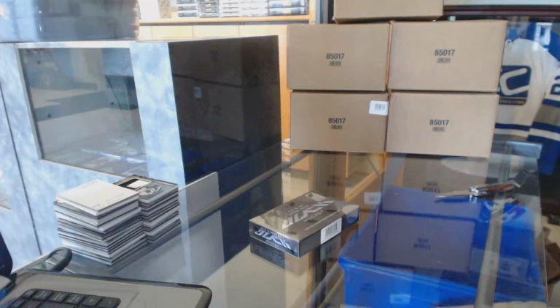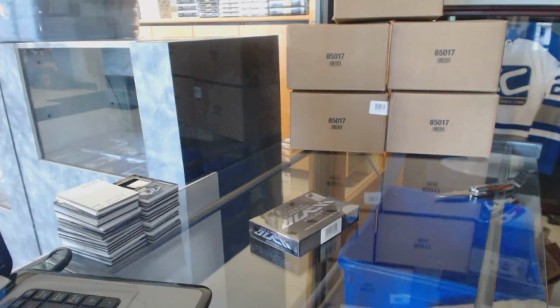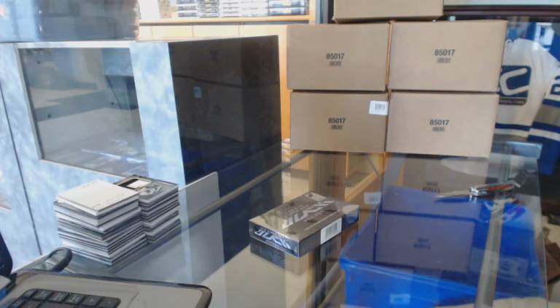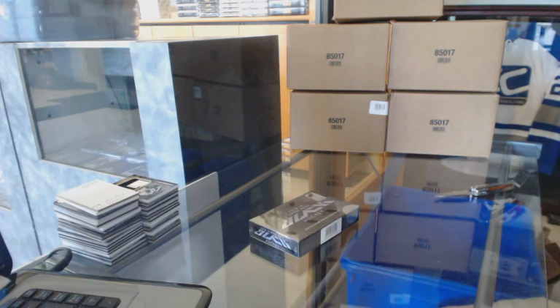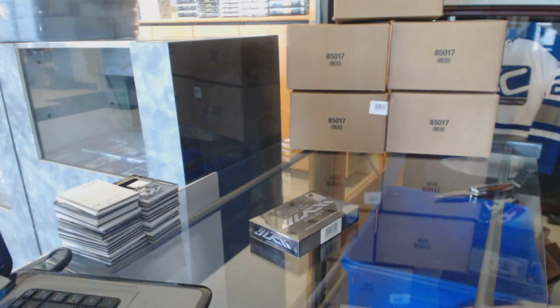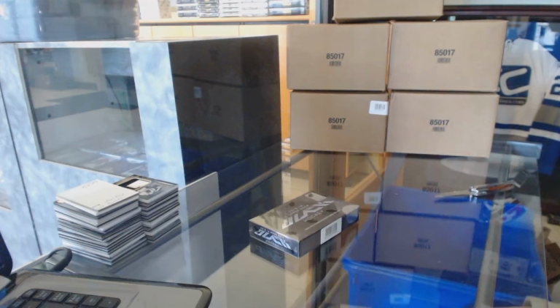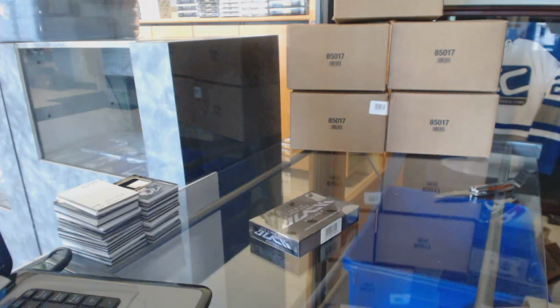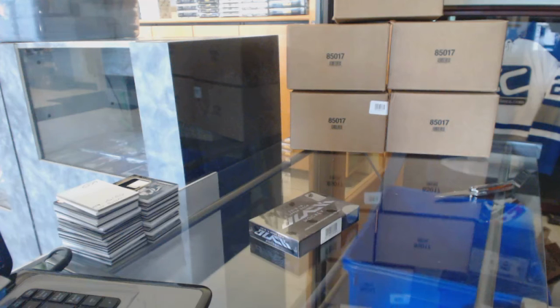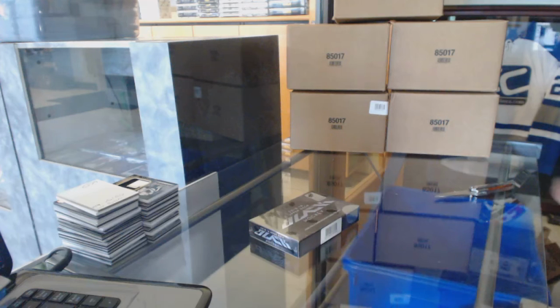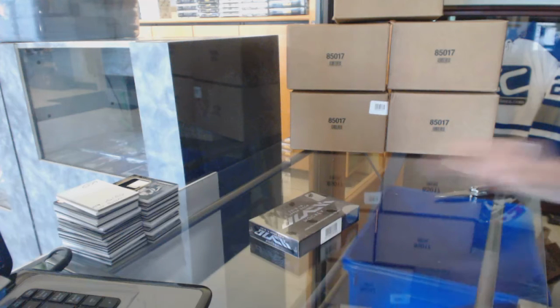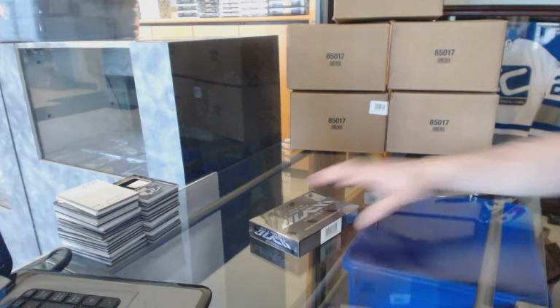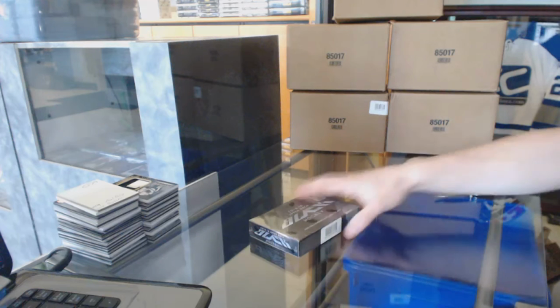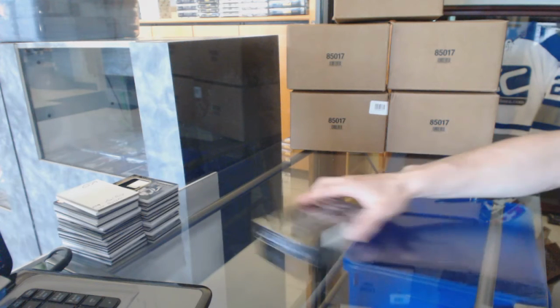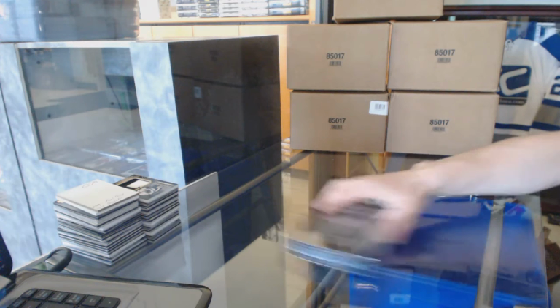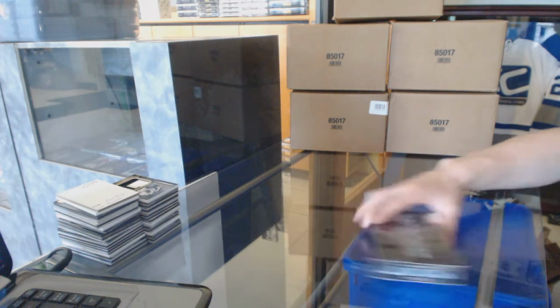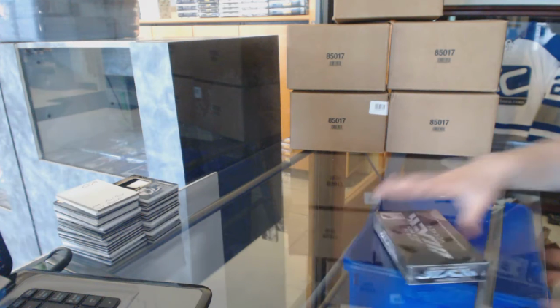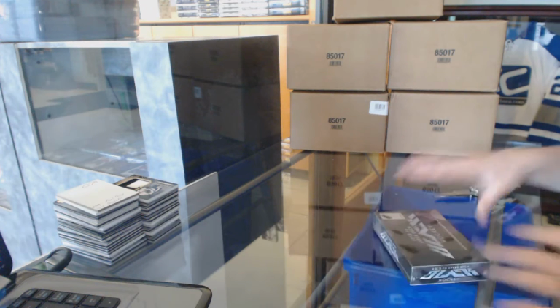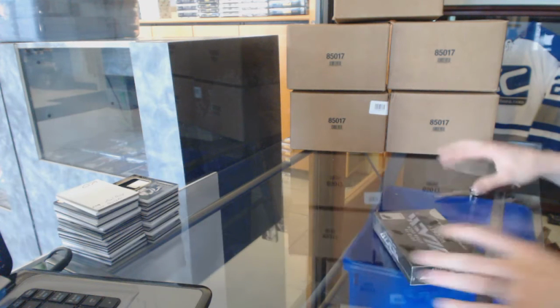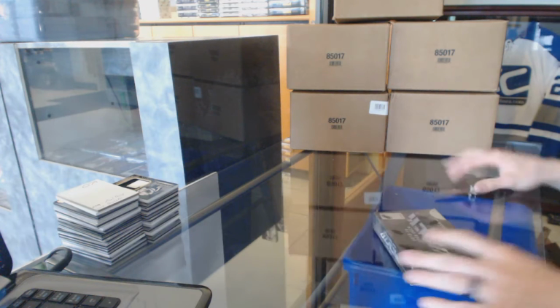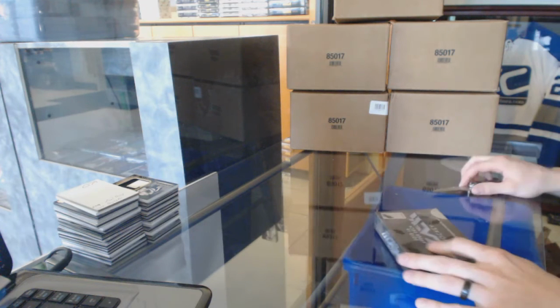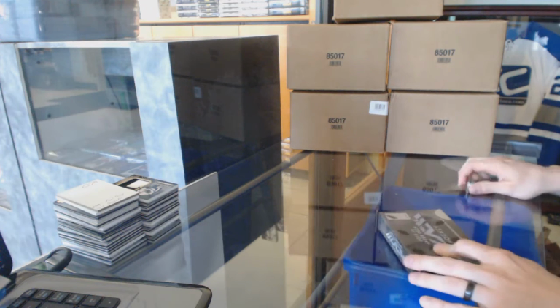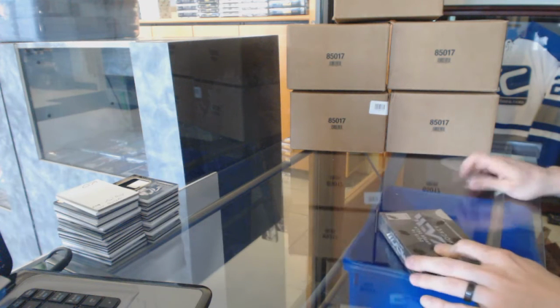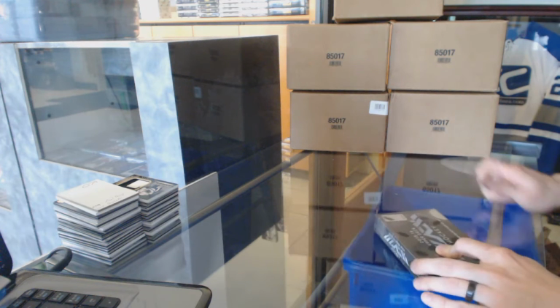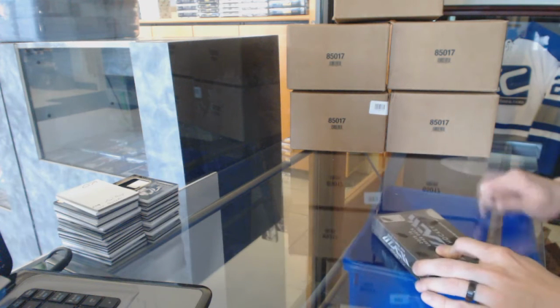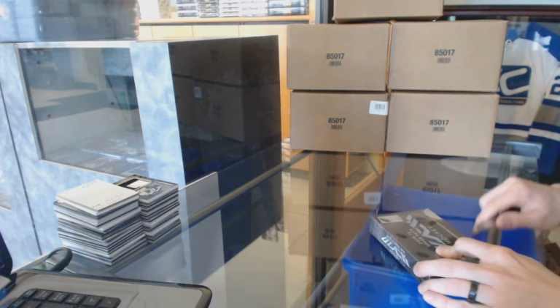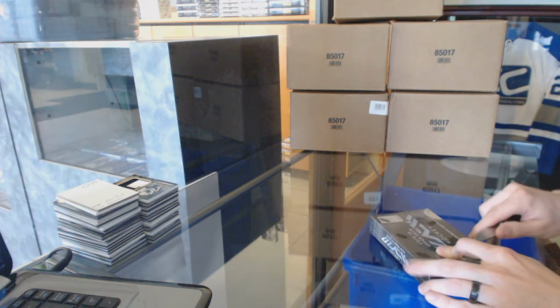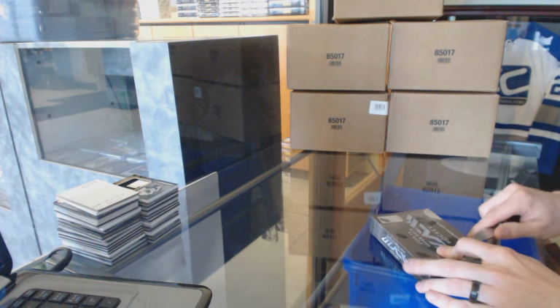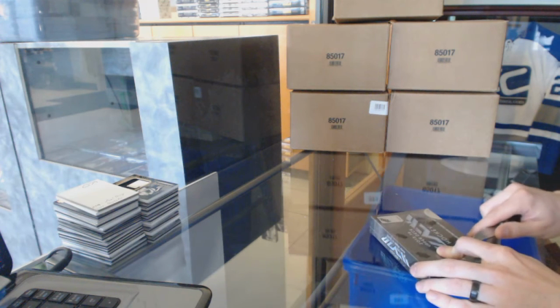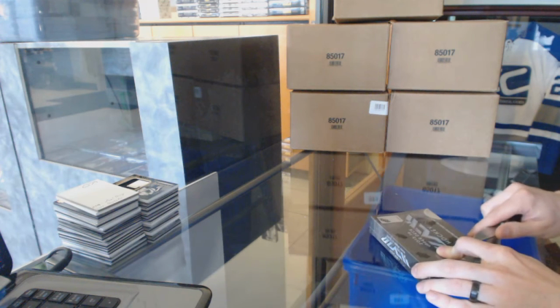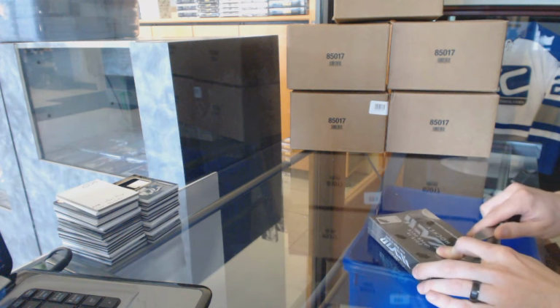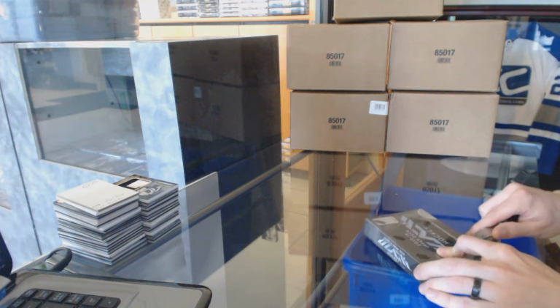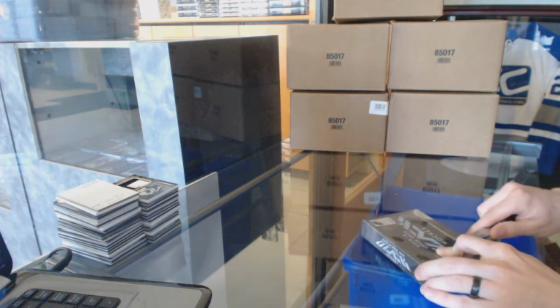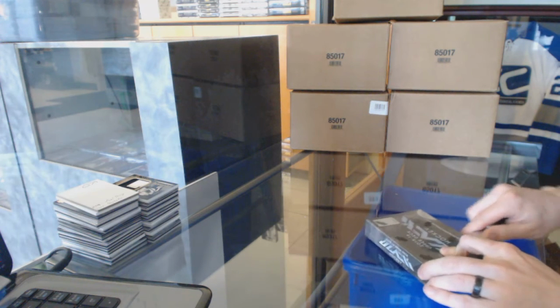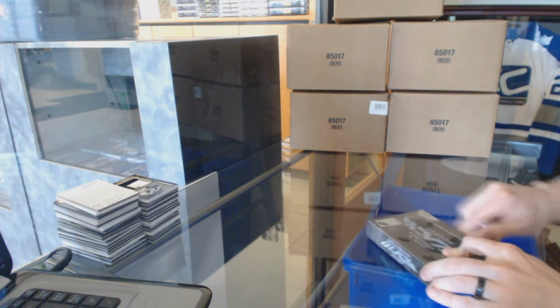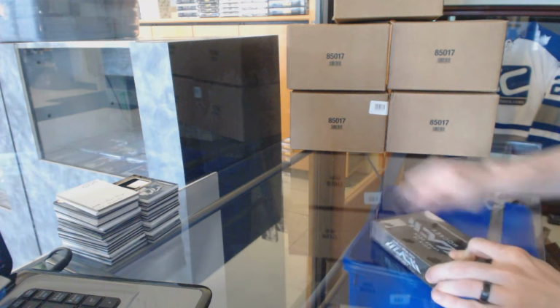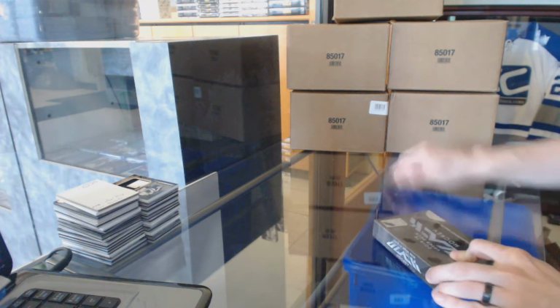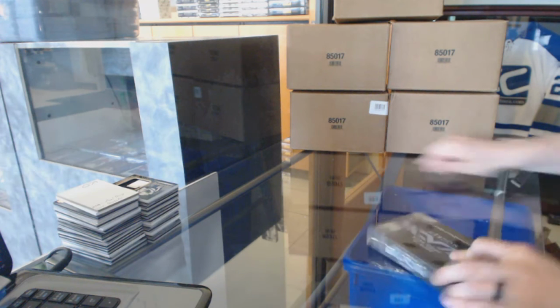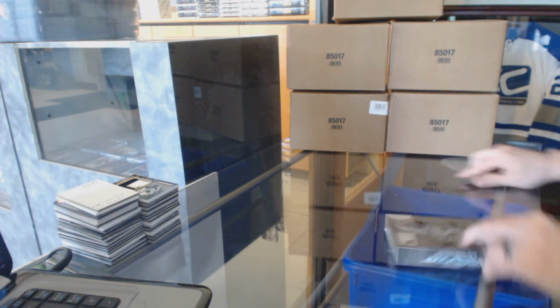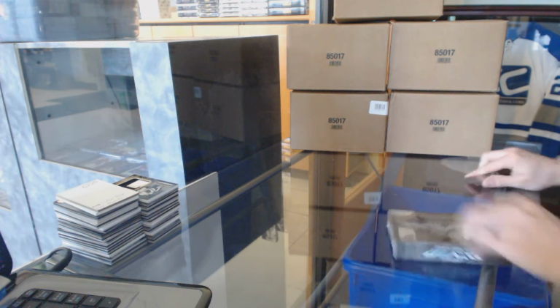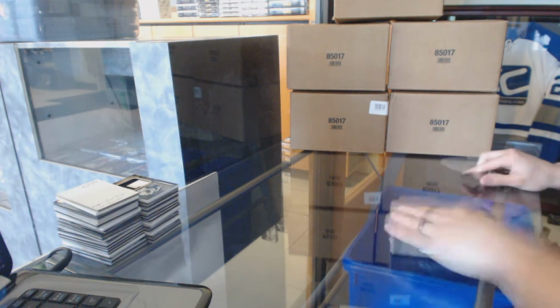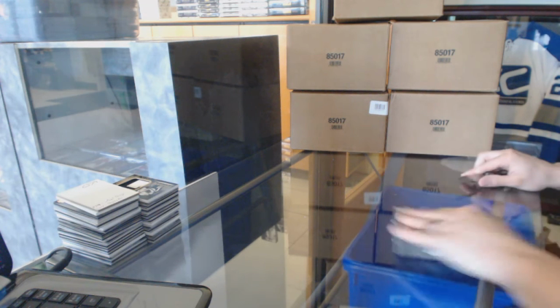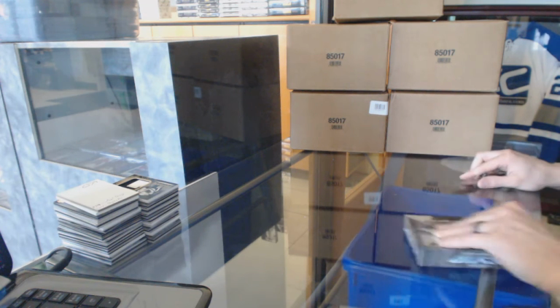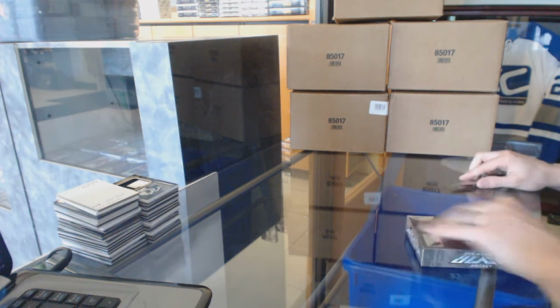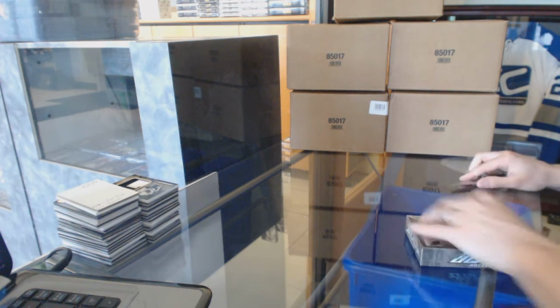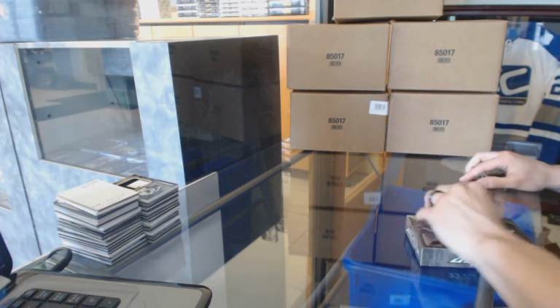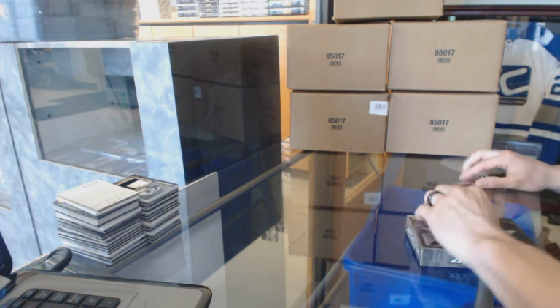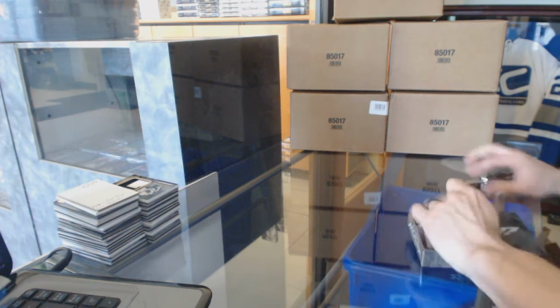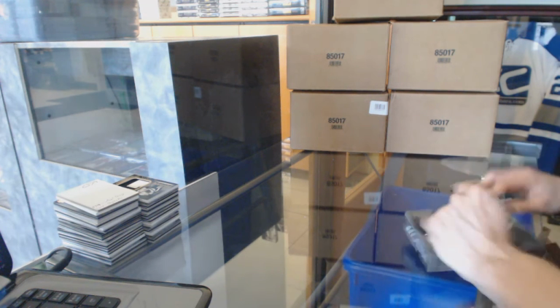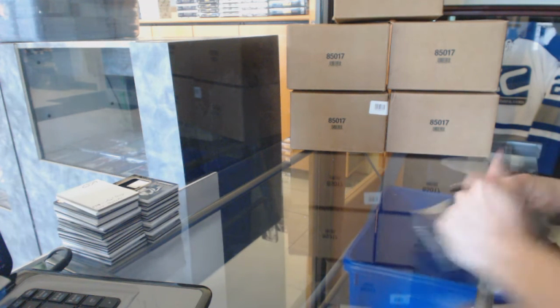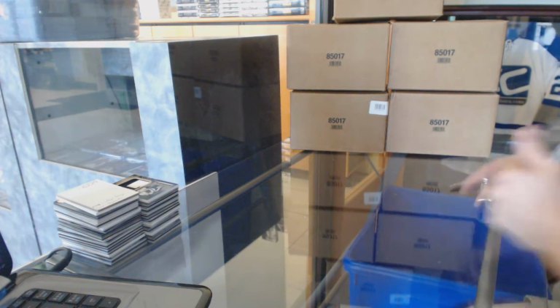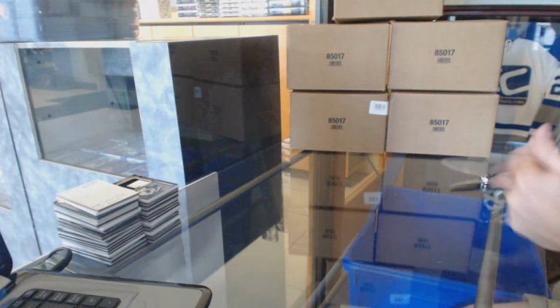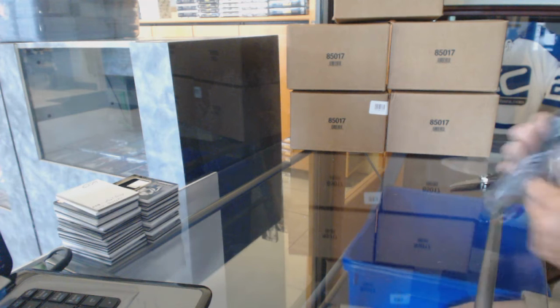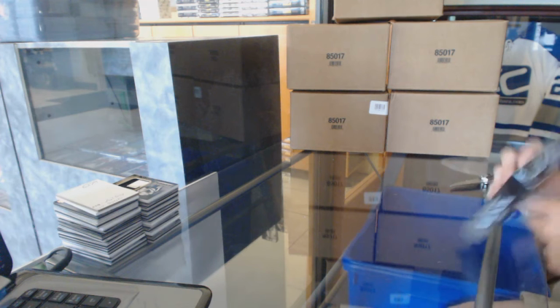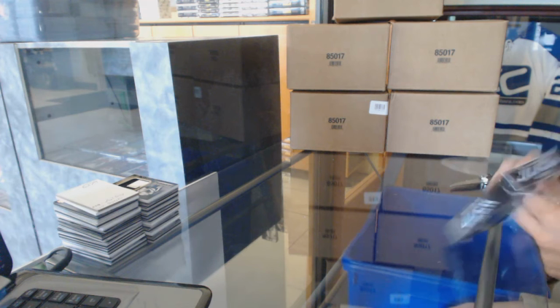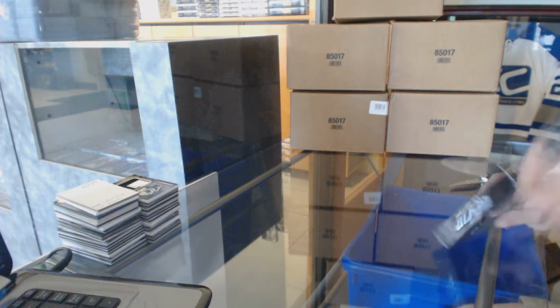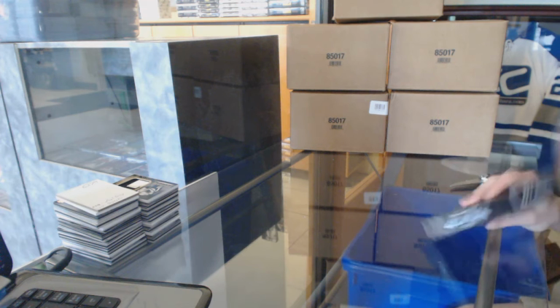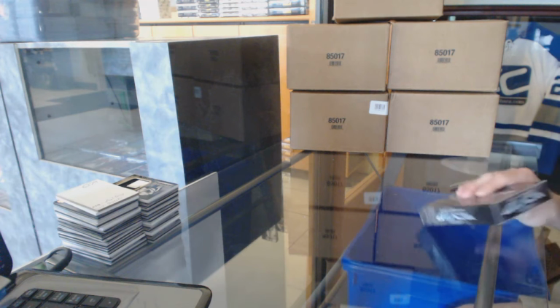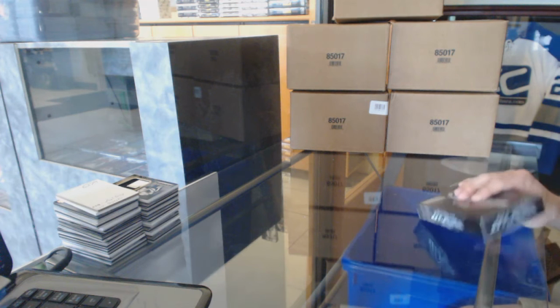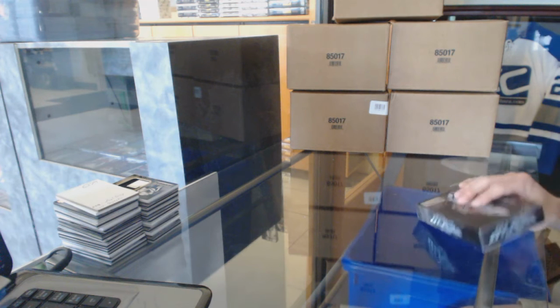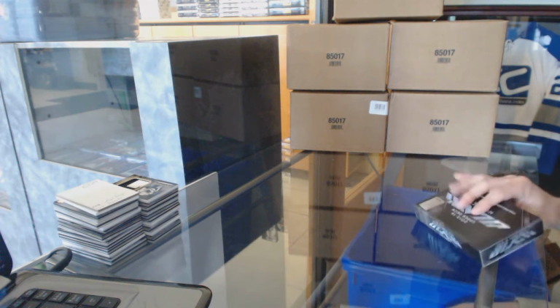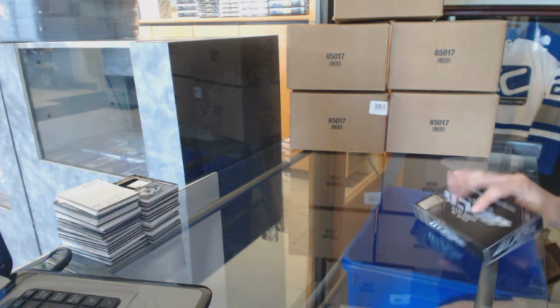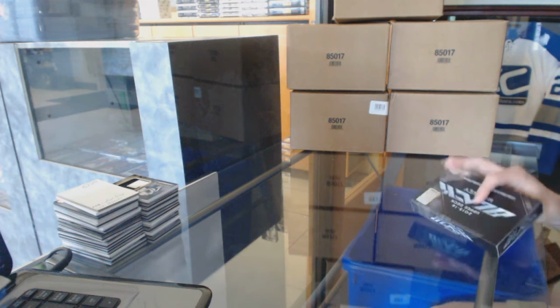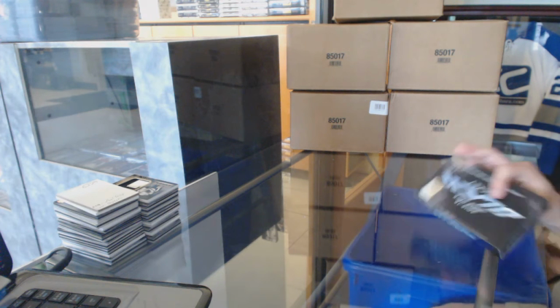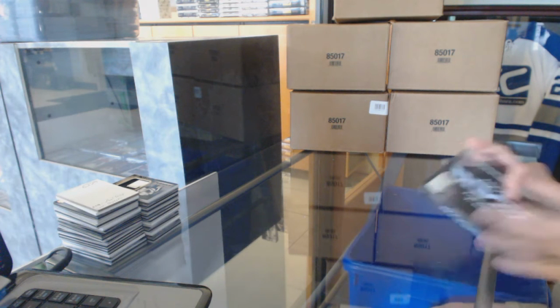All right, here we go. AMX Blades box 1516 upper deck black.